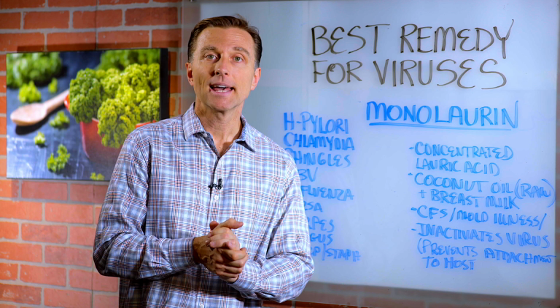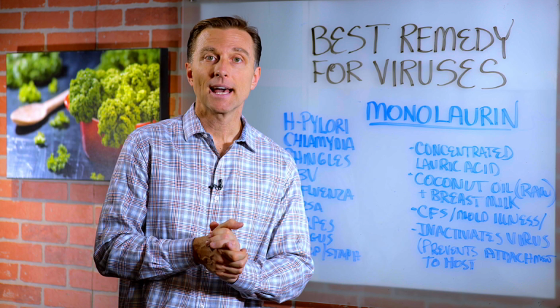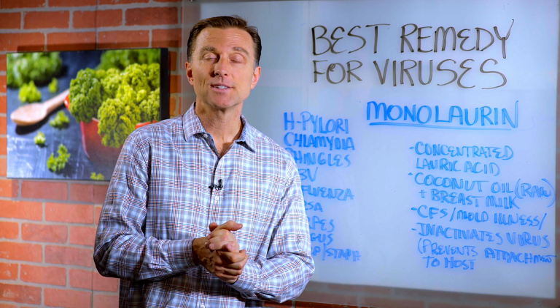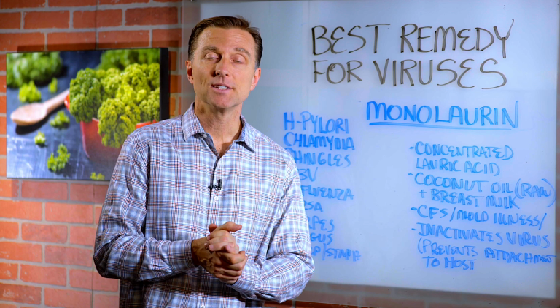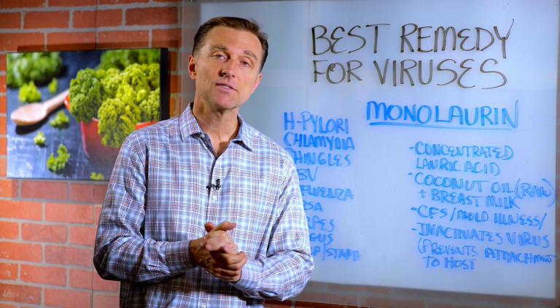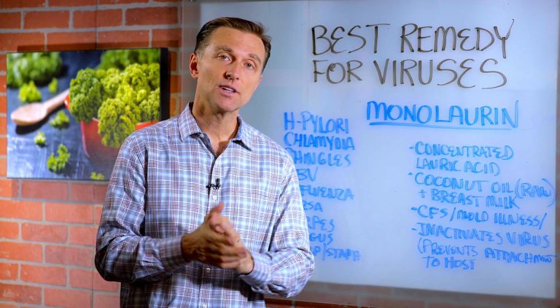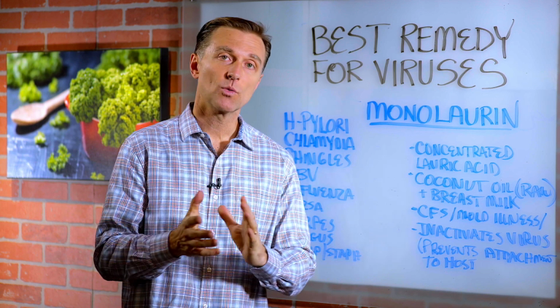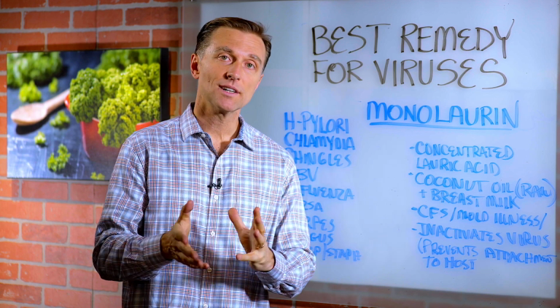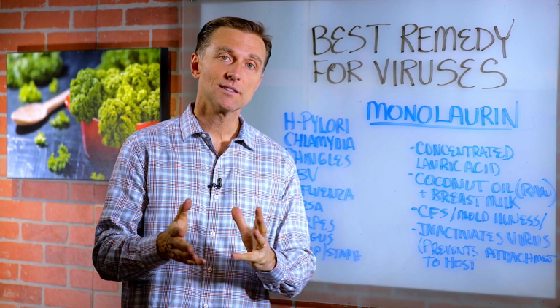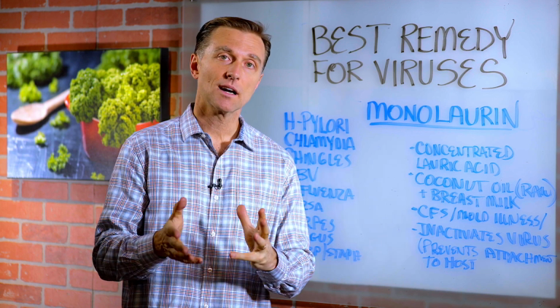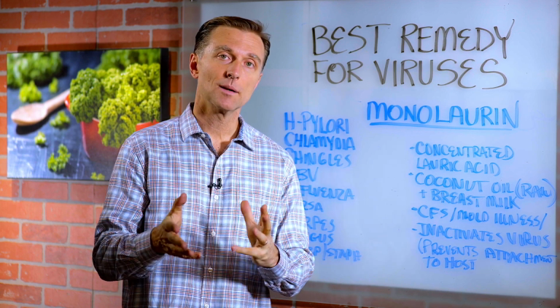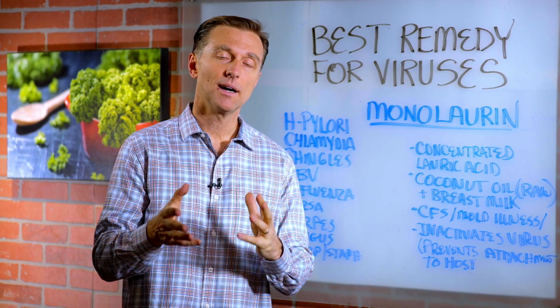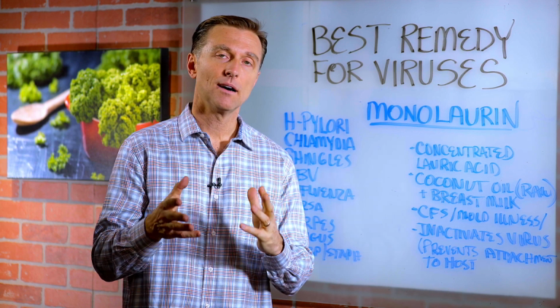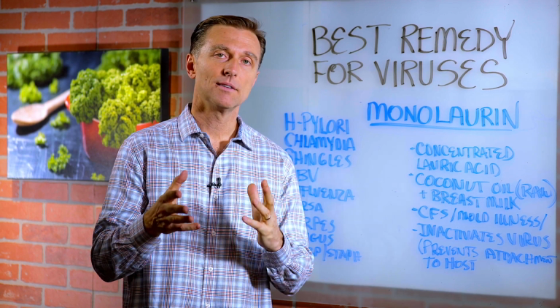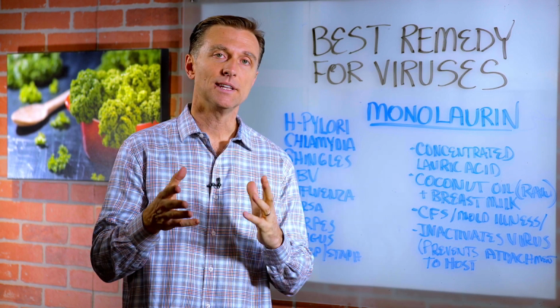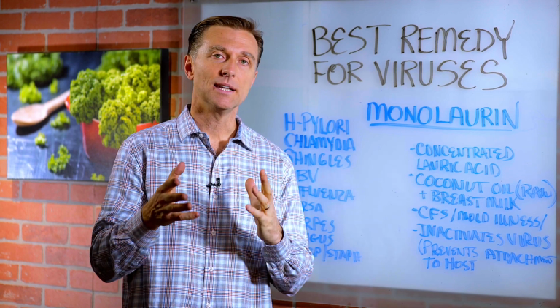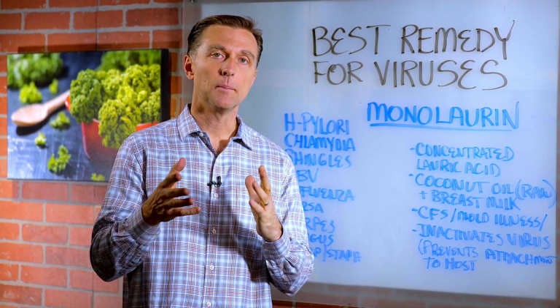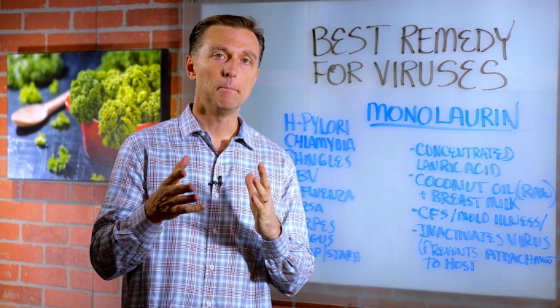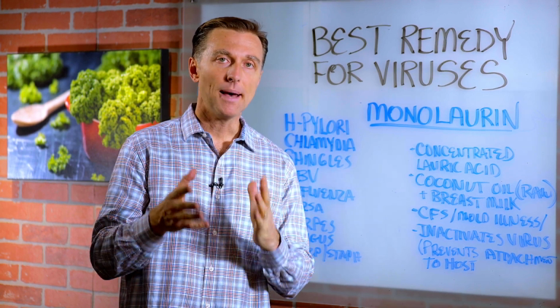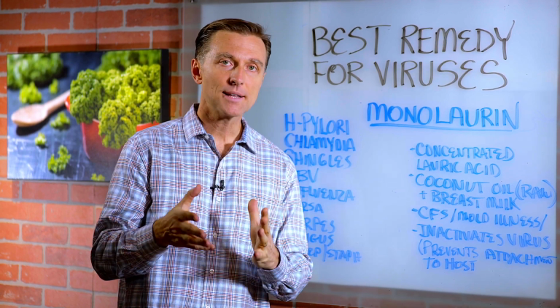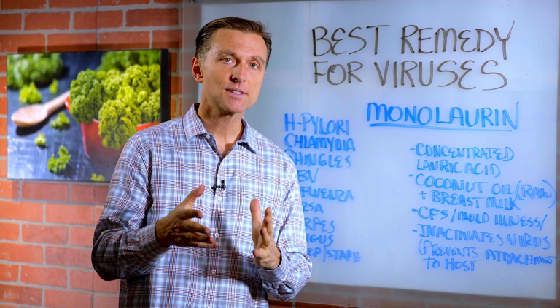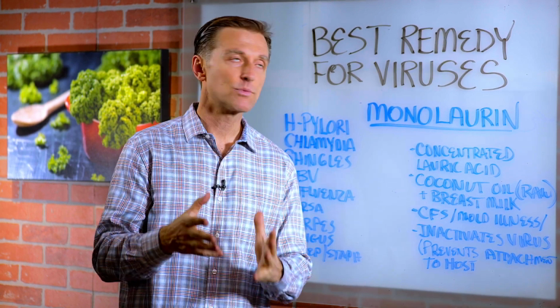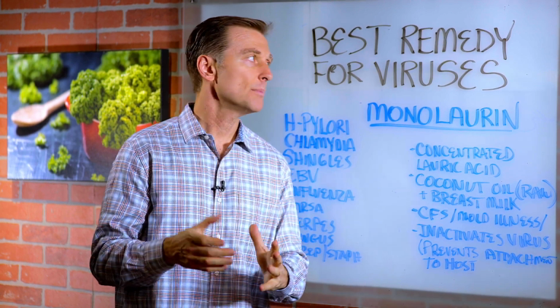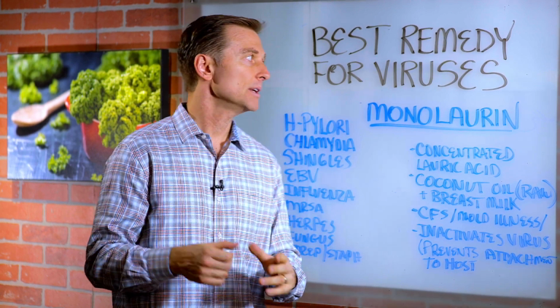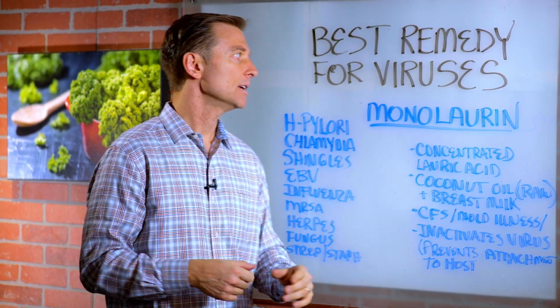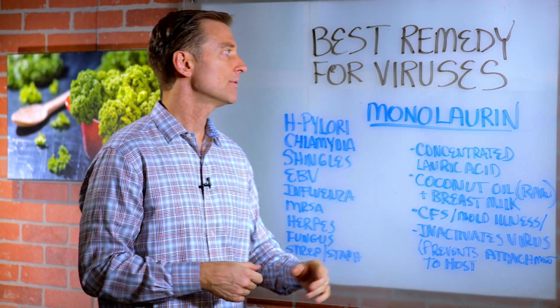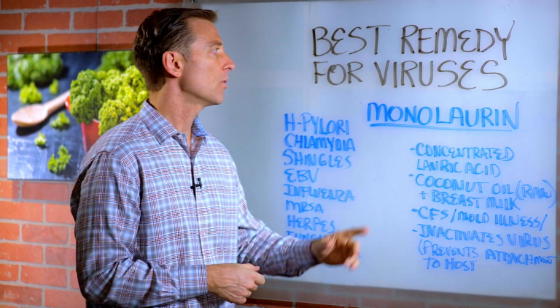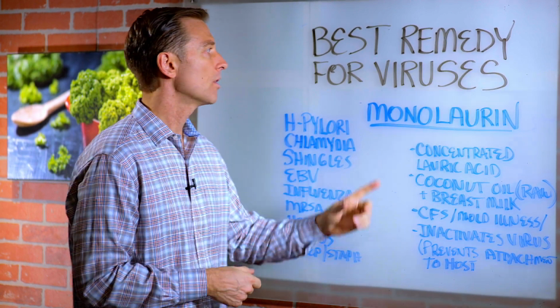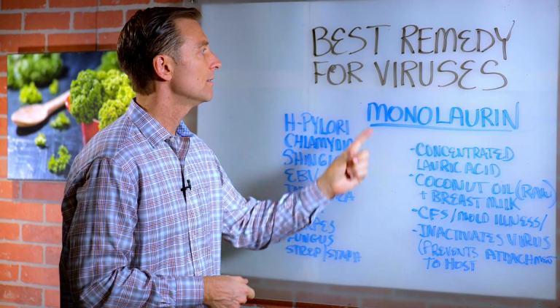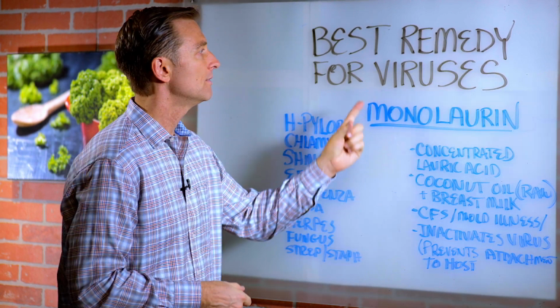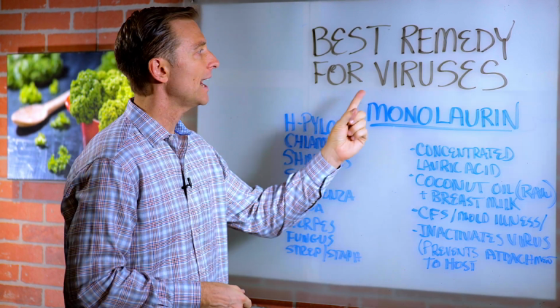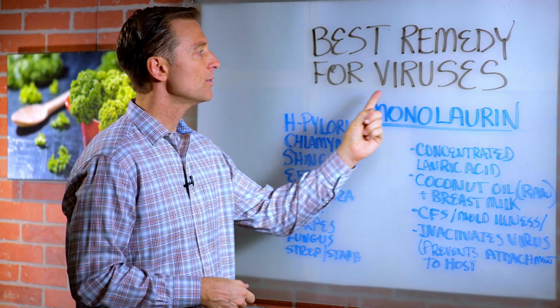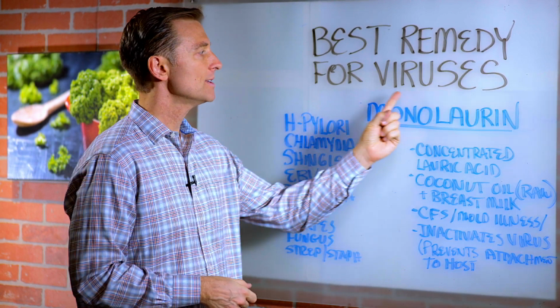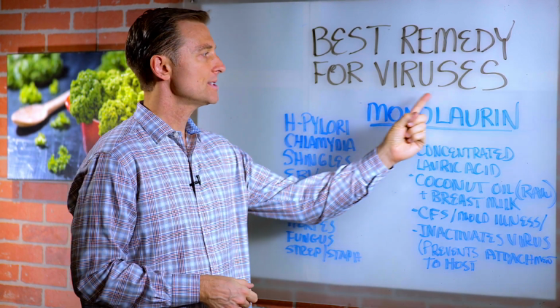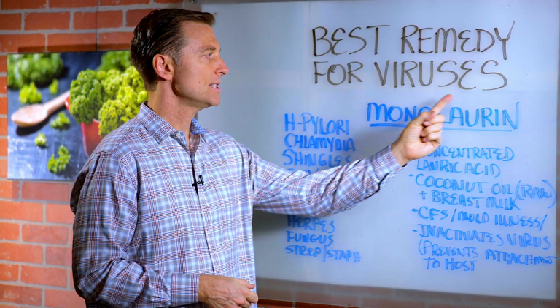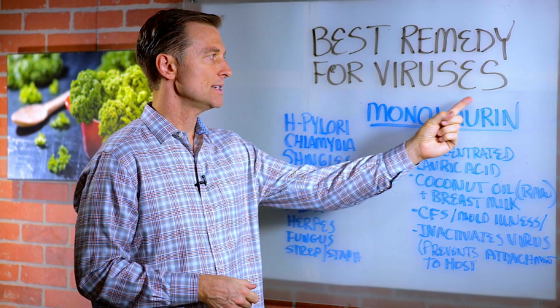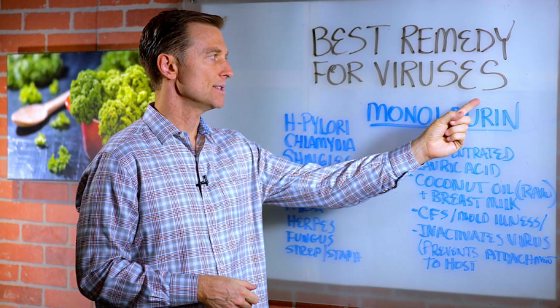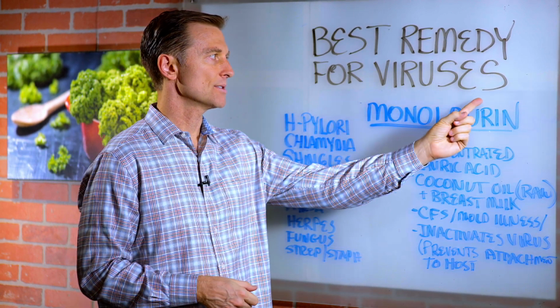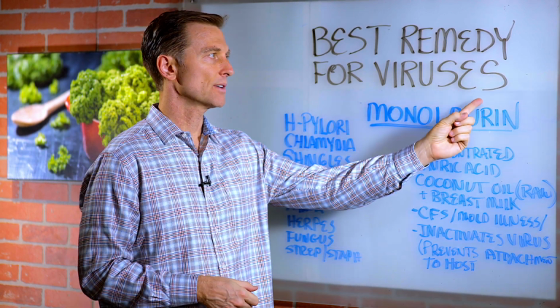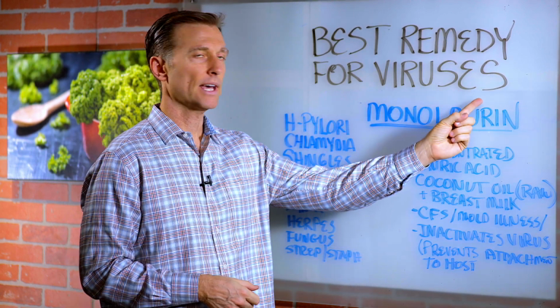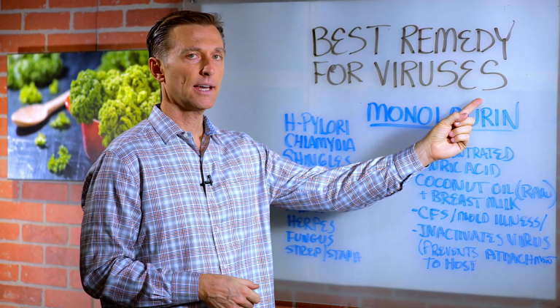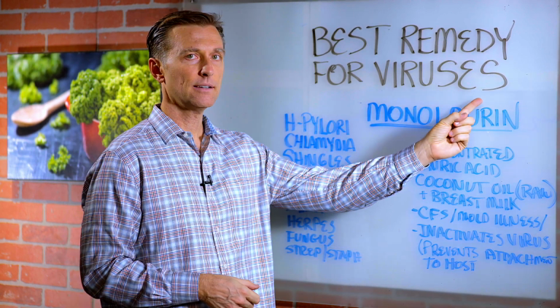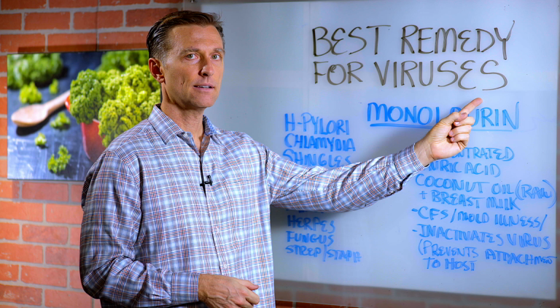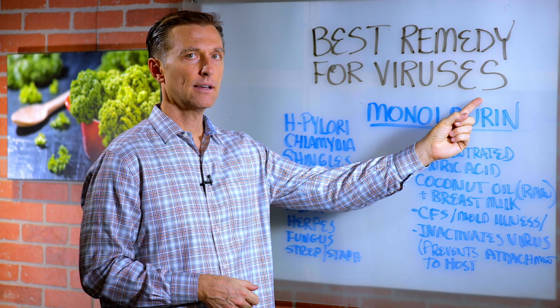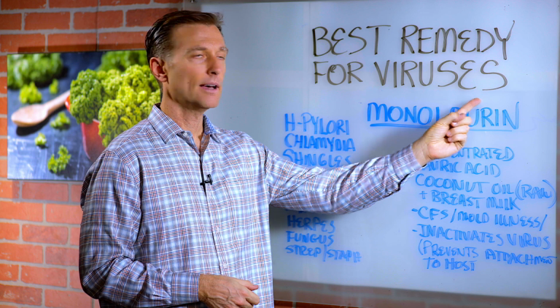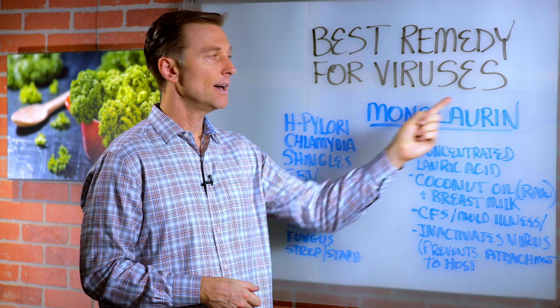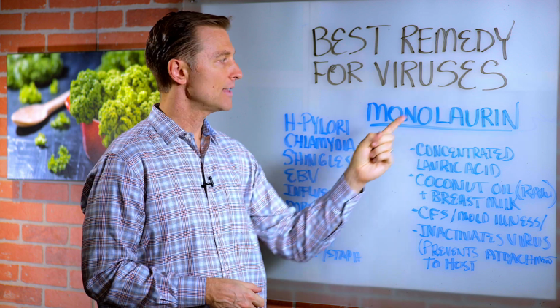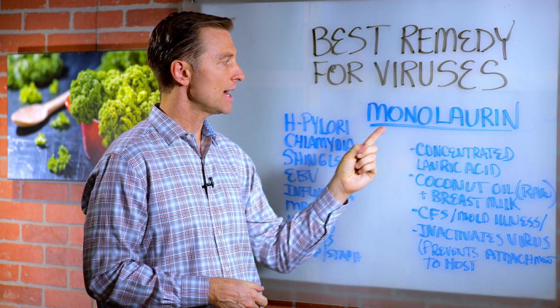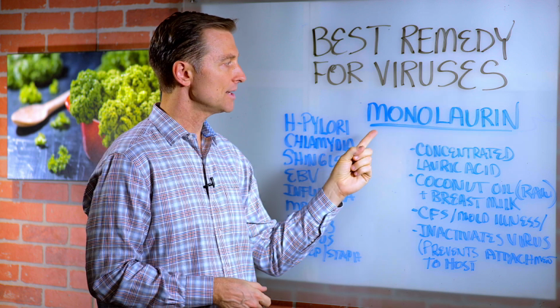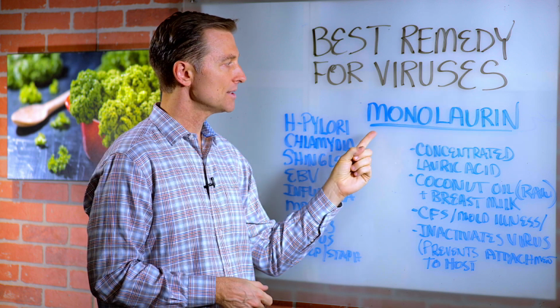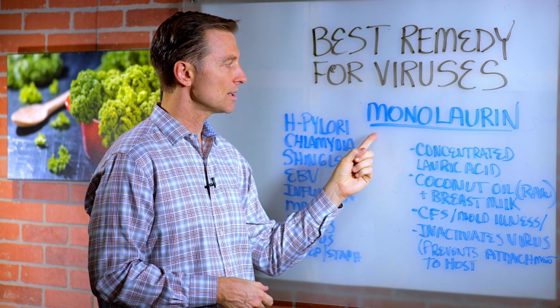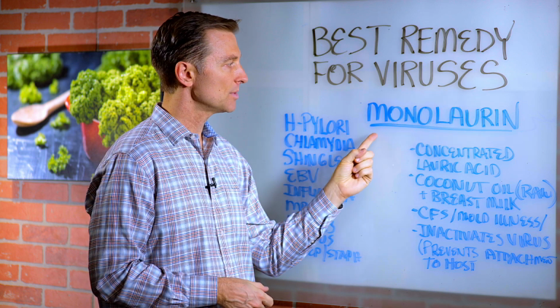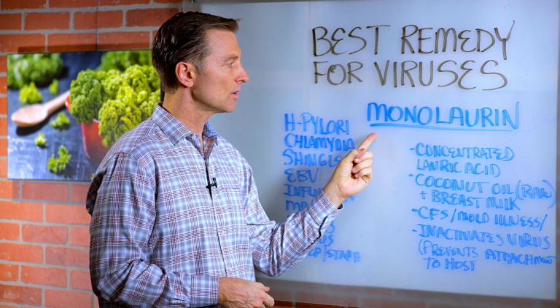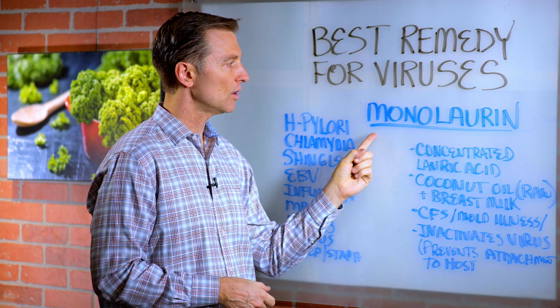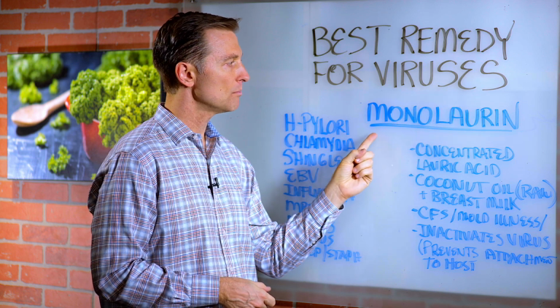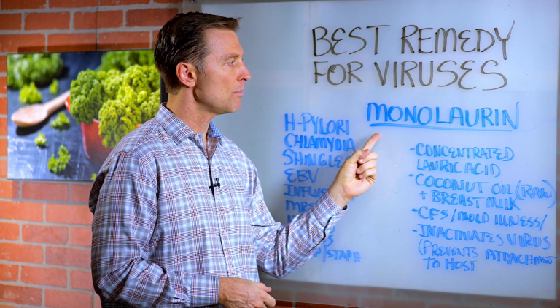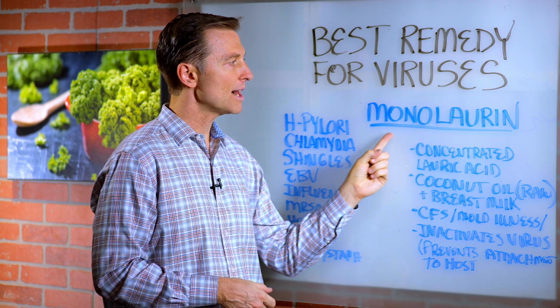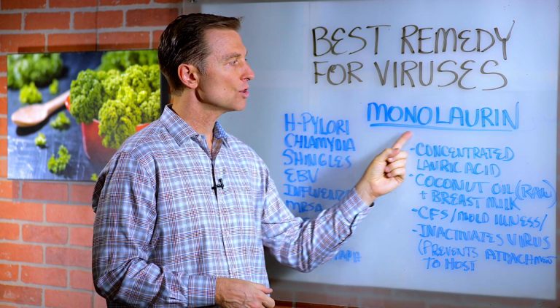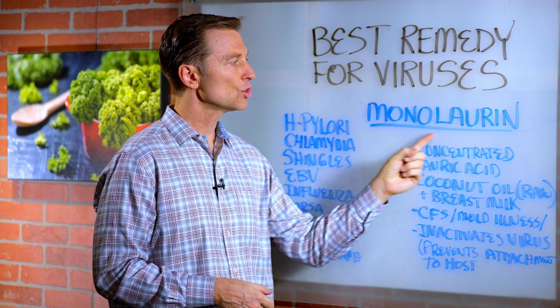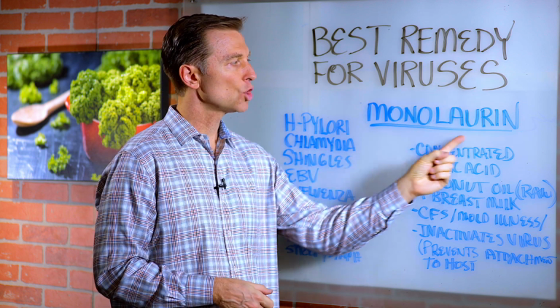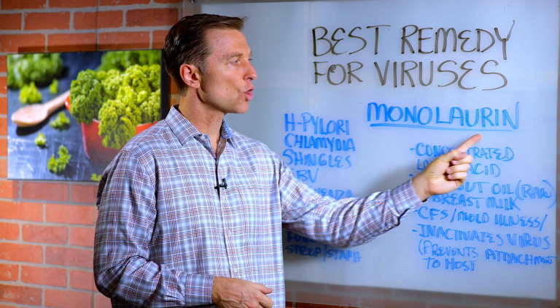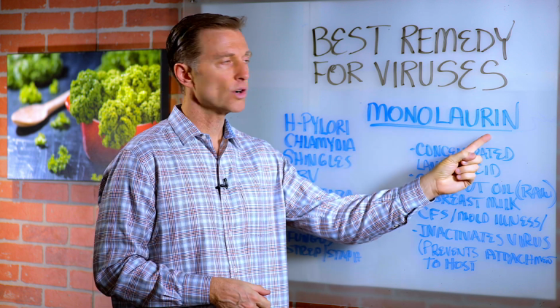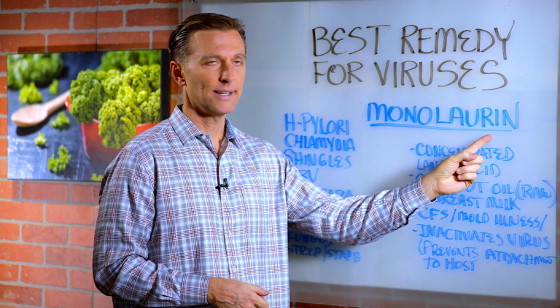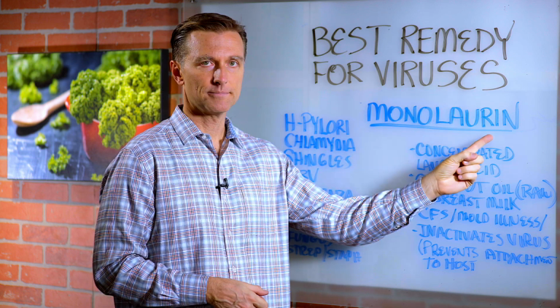Hey guys, in this video we're going to talk about the best remedy for viruses, and that is something called monolaurin.